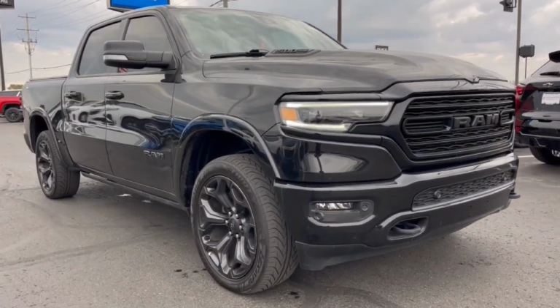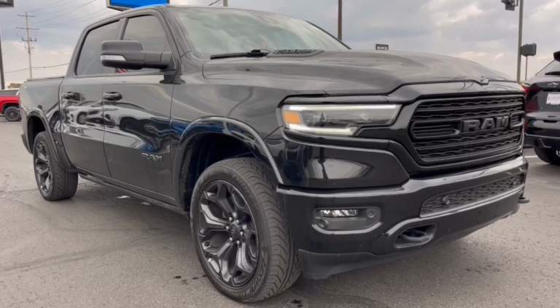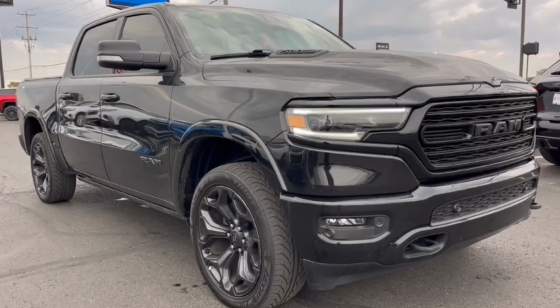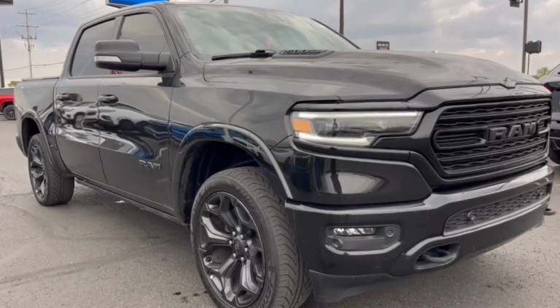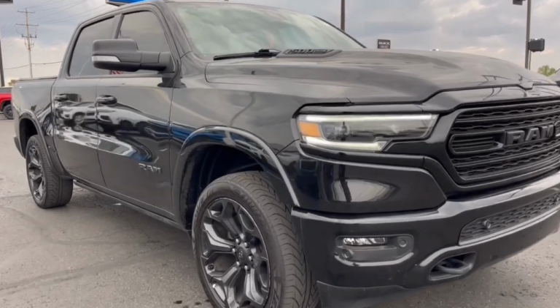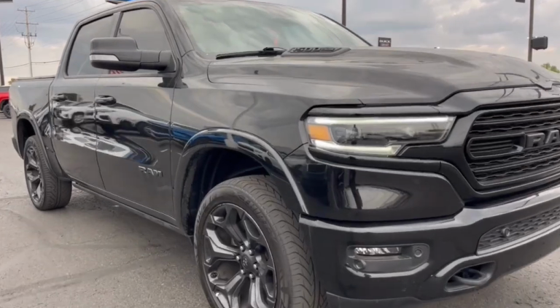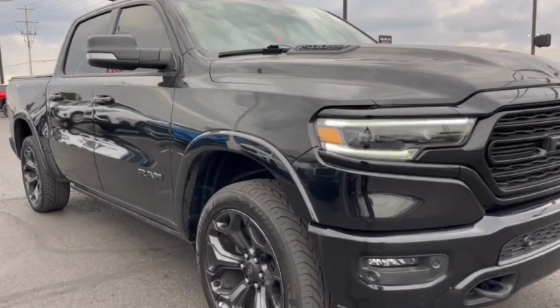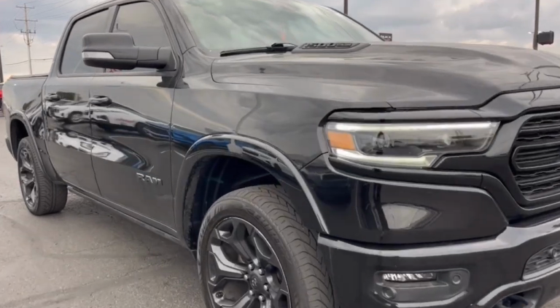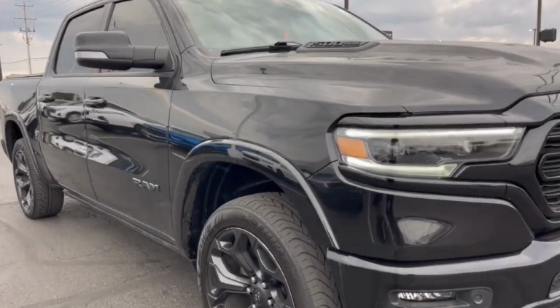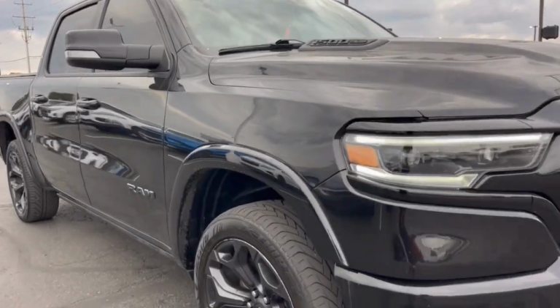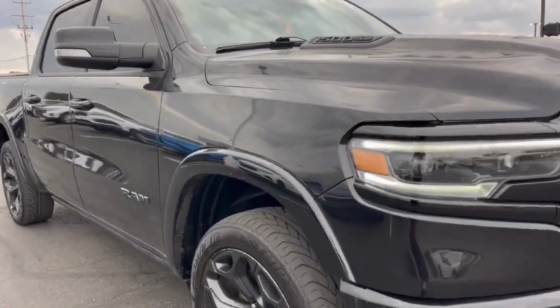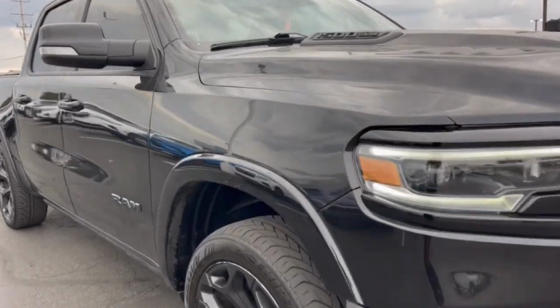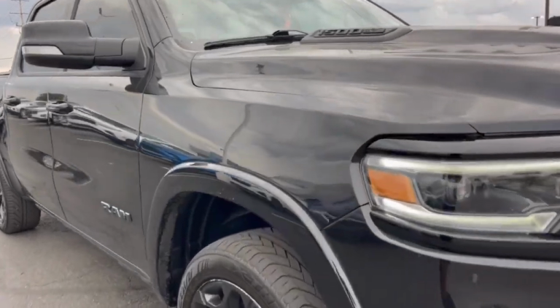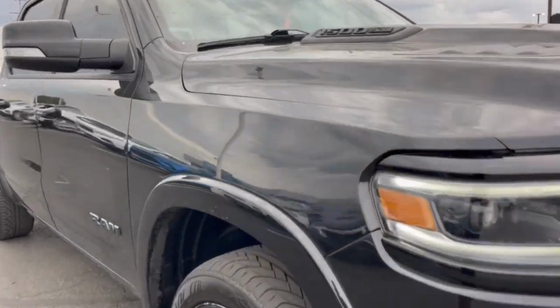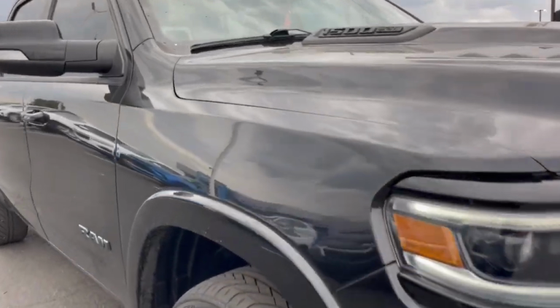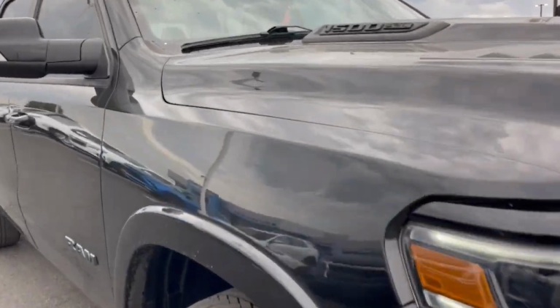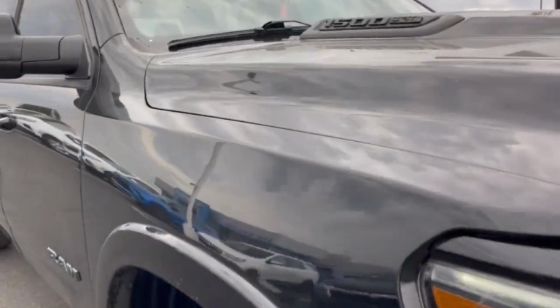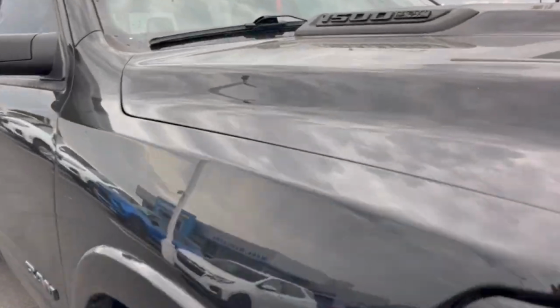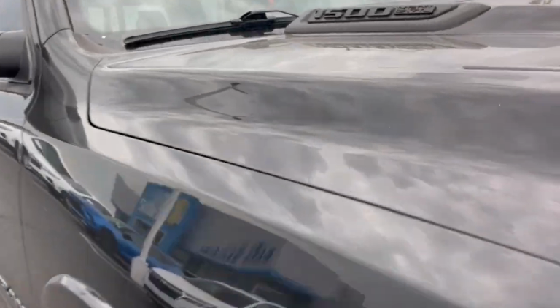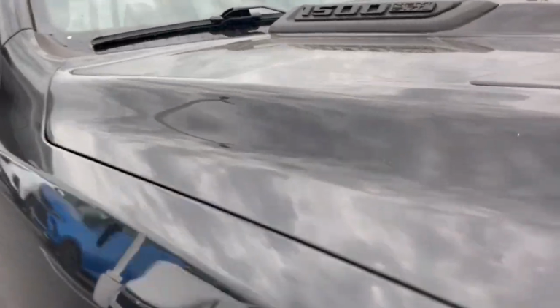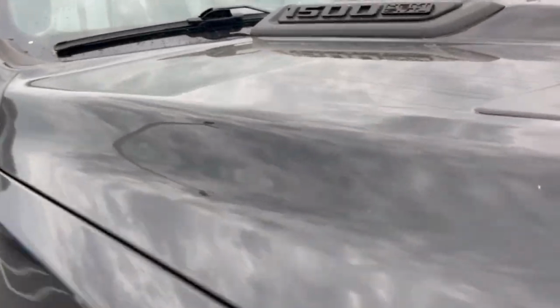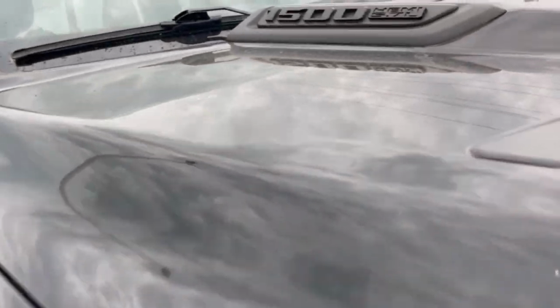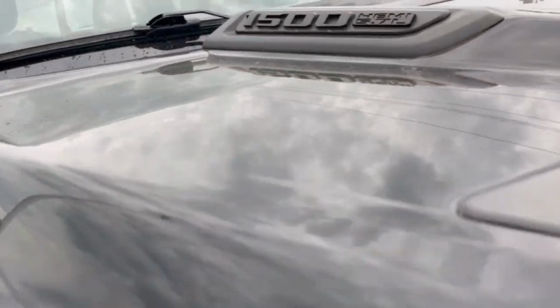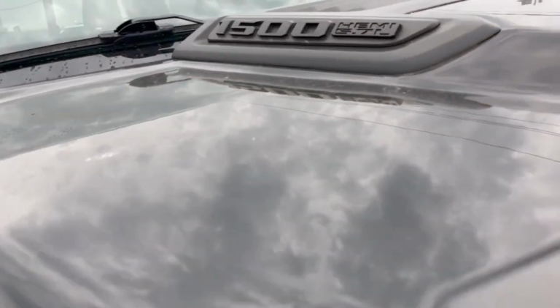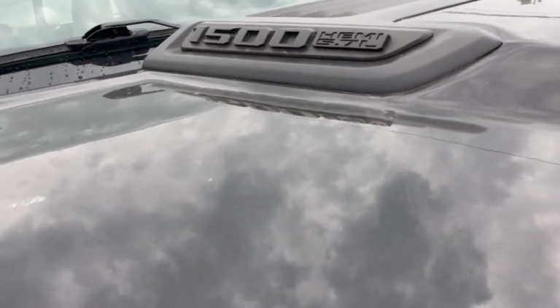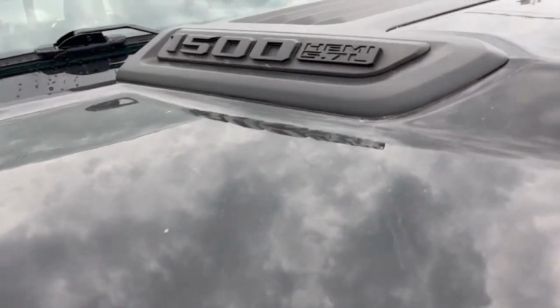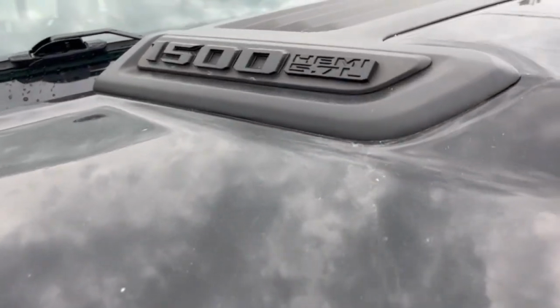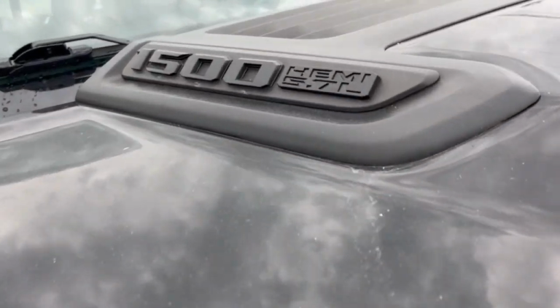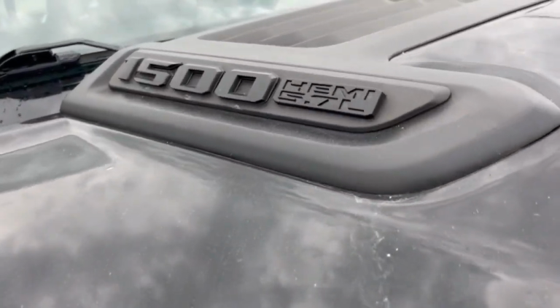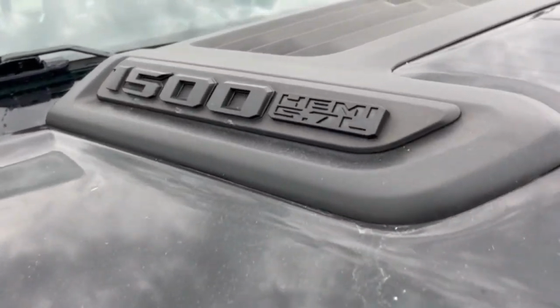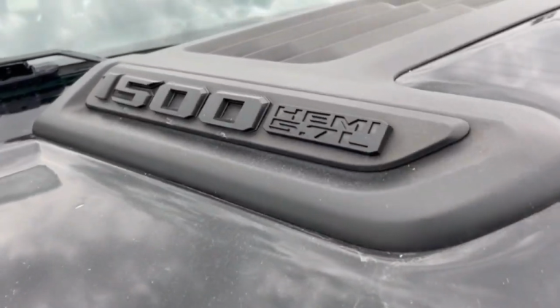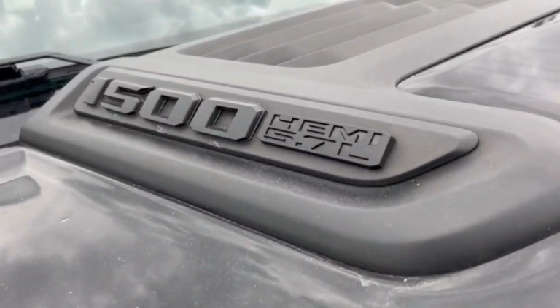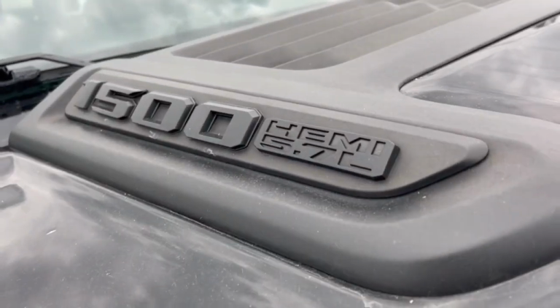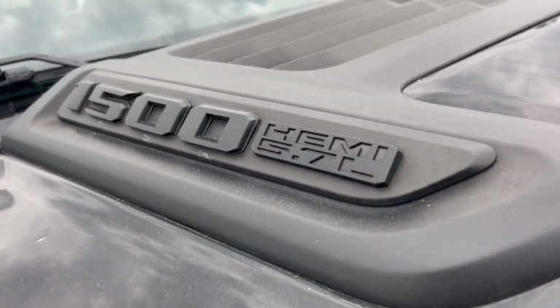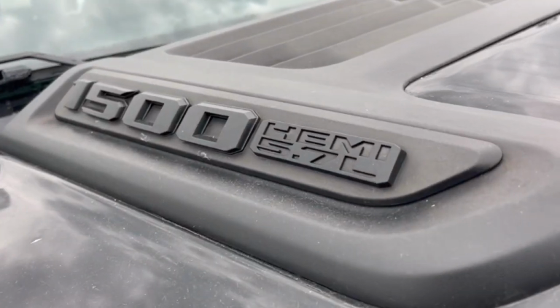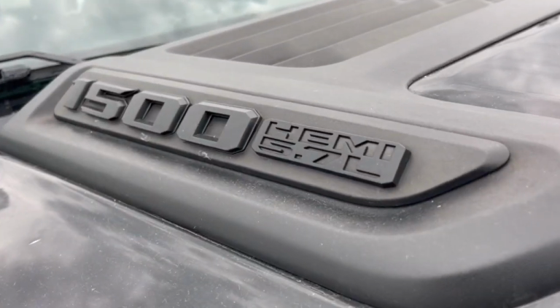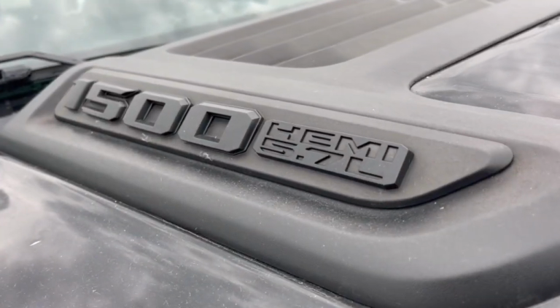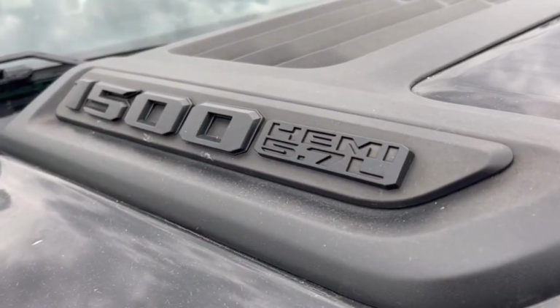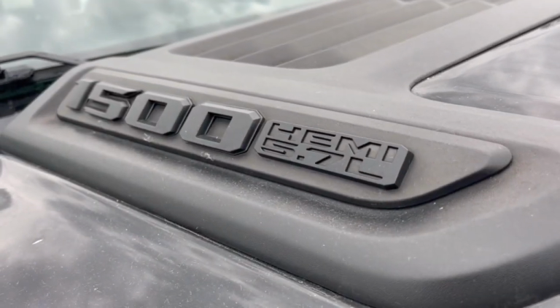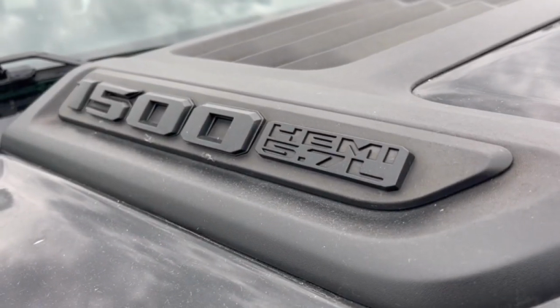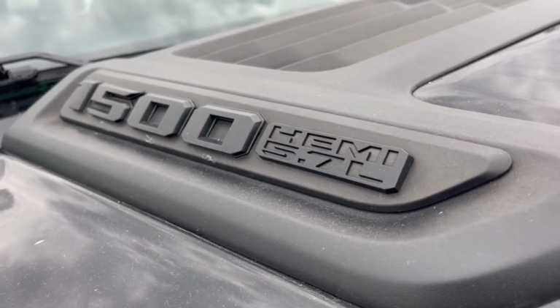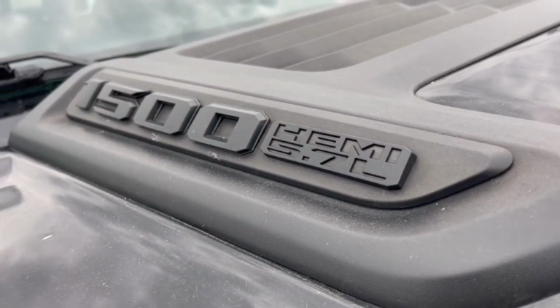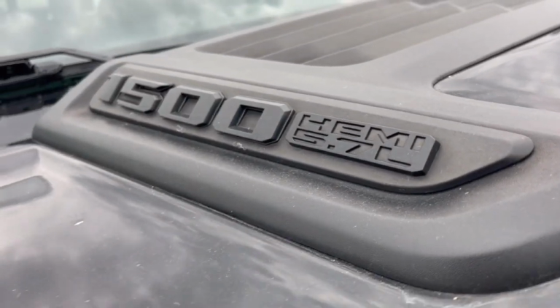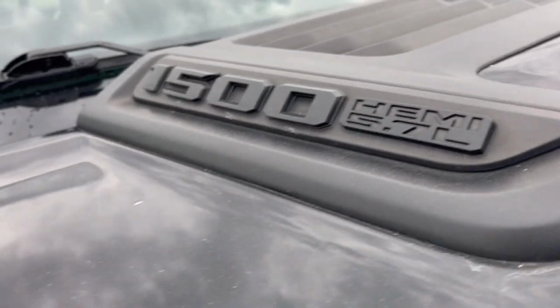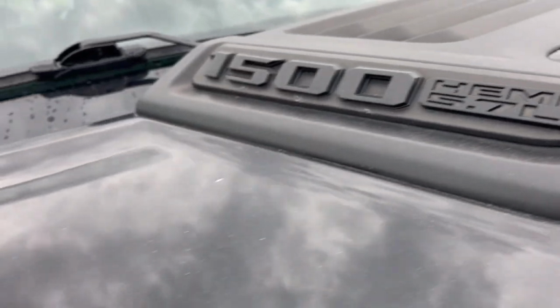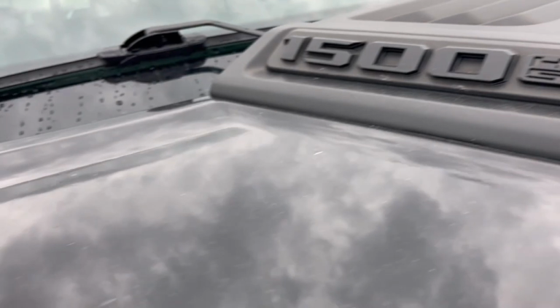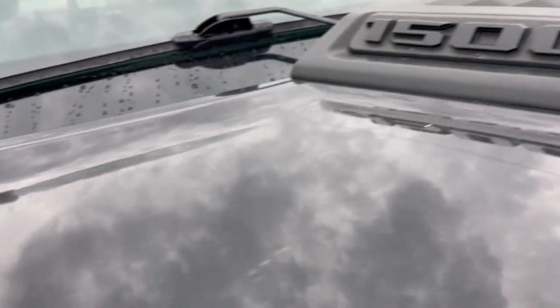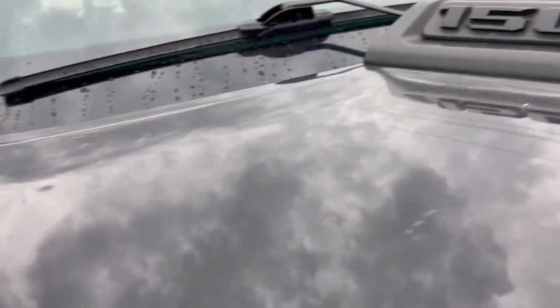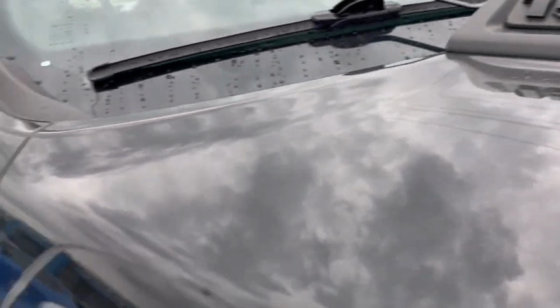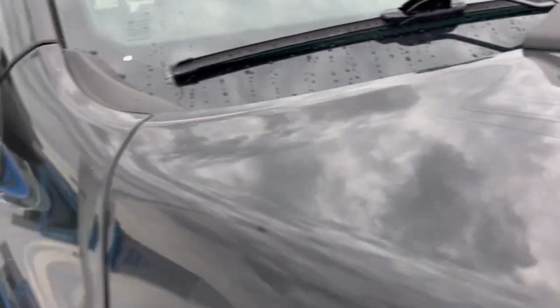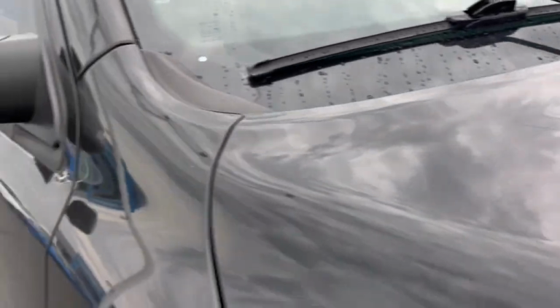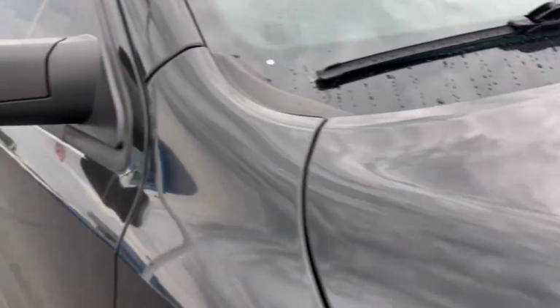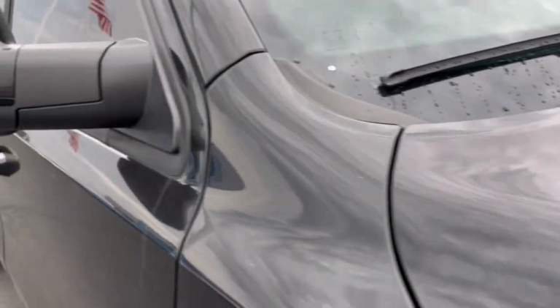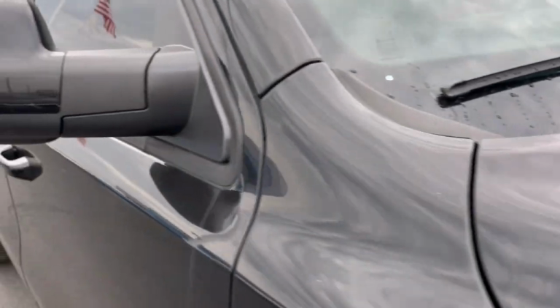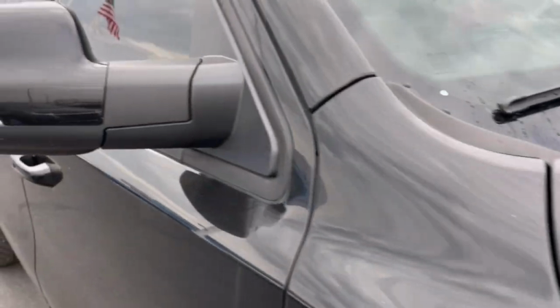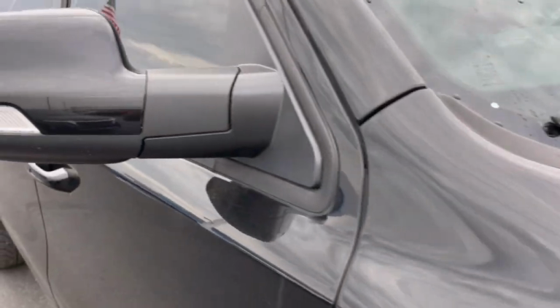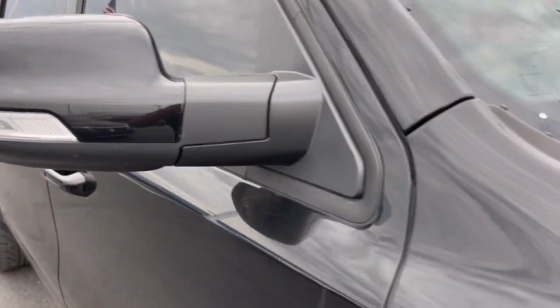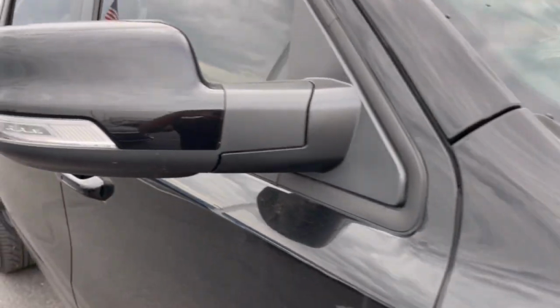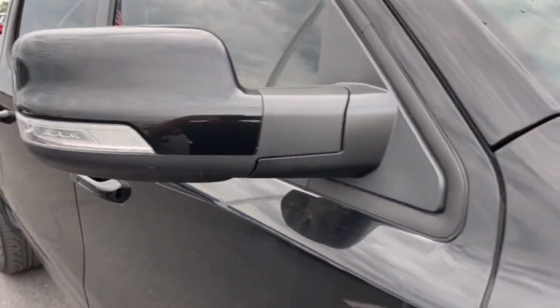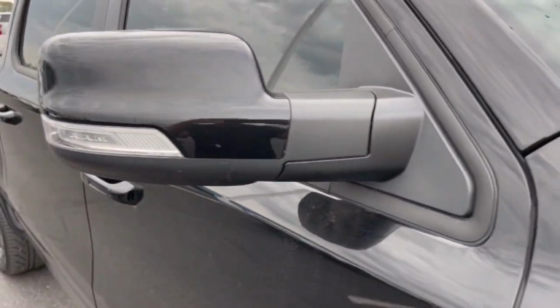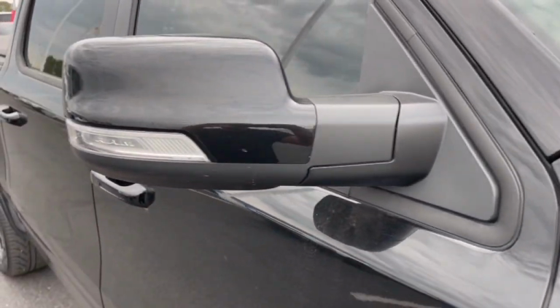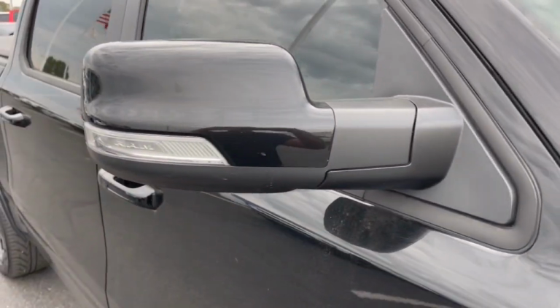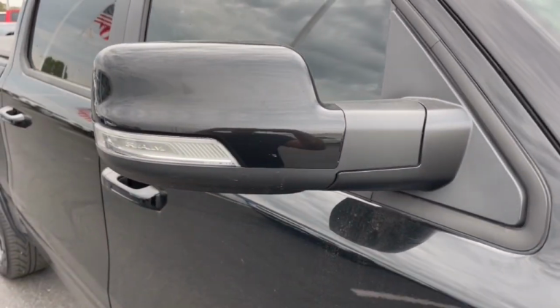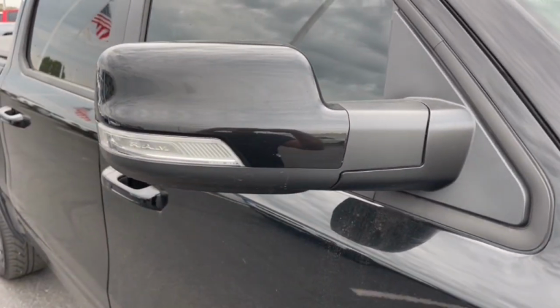The Ram 1500 delivers gritty towing capability, passenger-focused comfort and safety features, and surprising fuel efficiency.